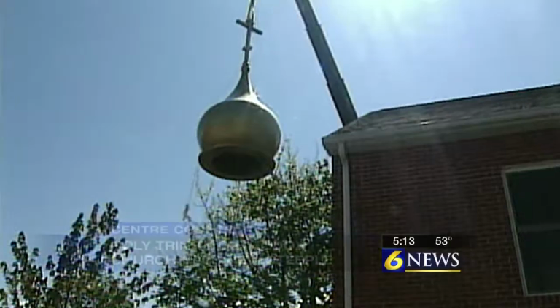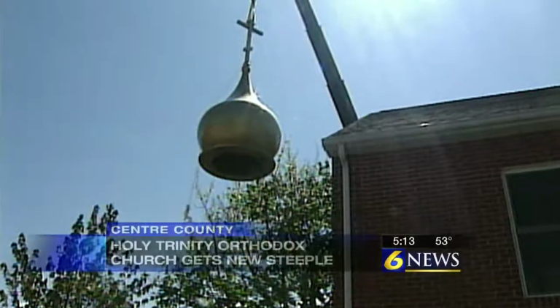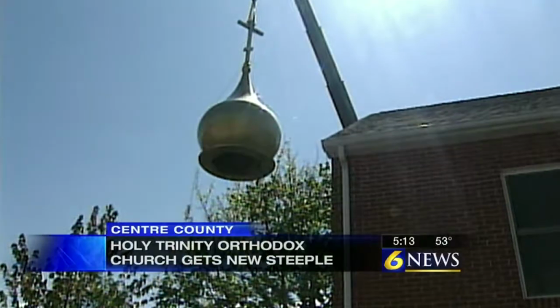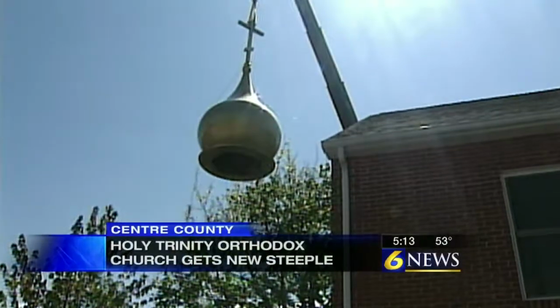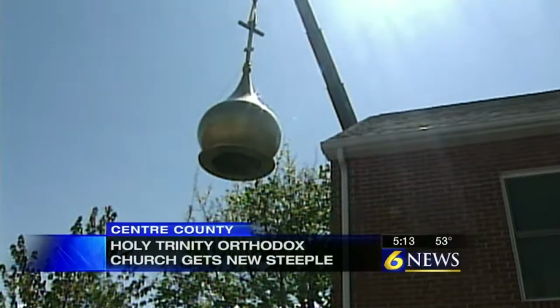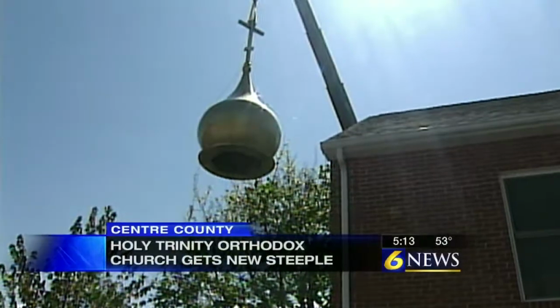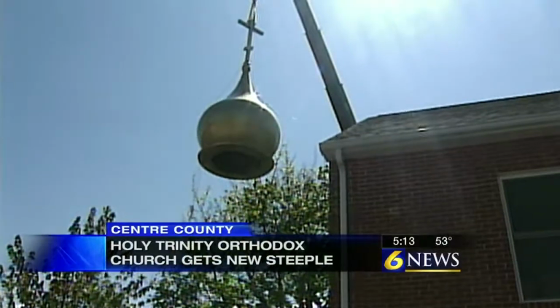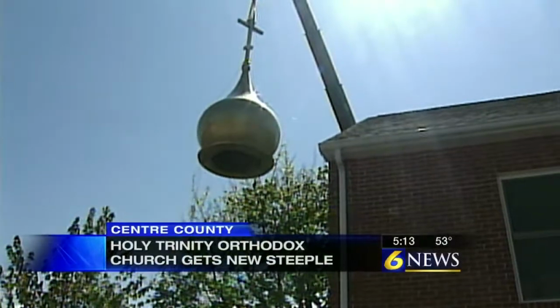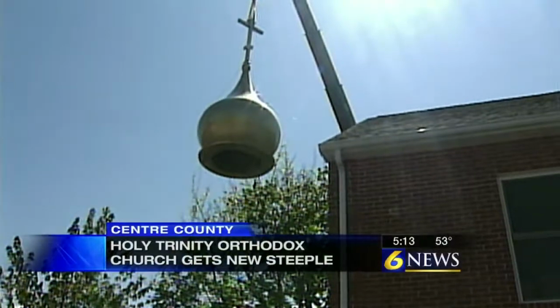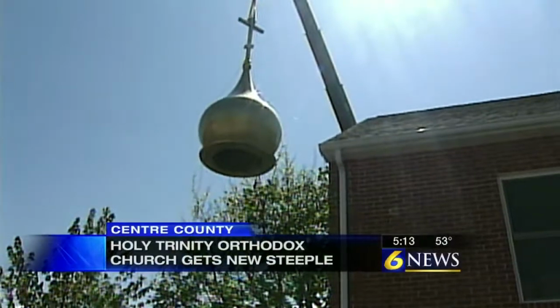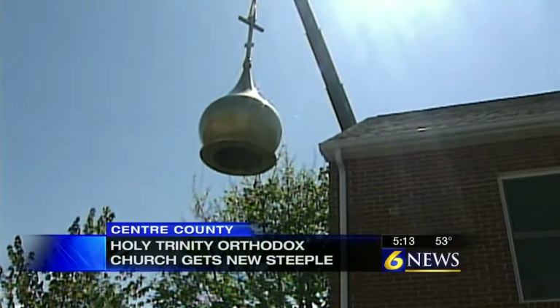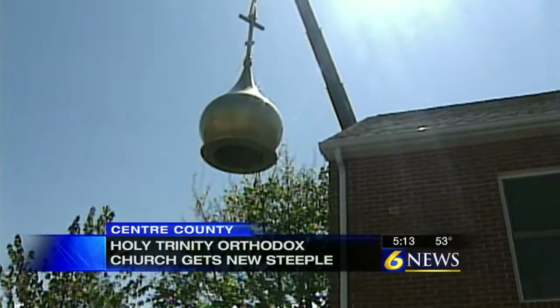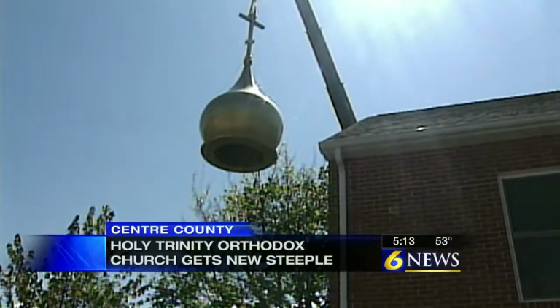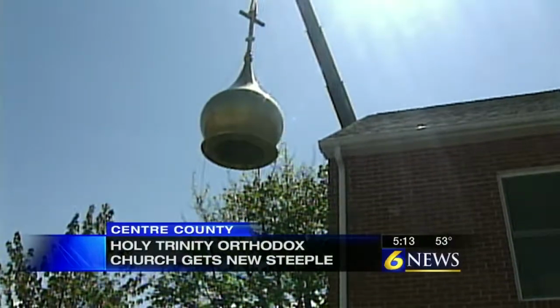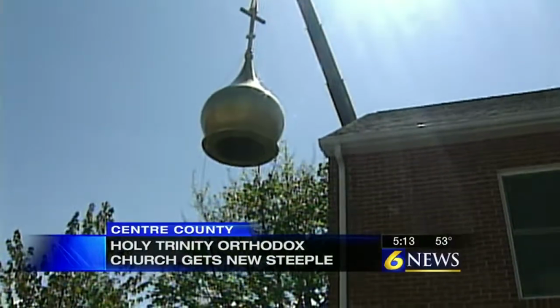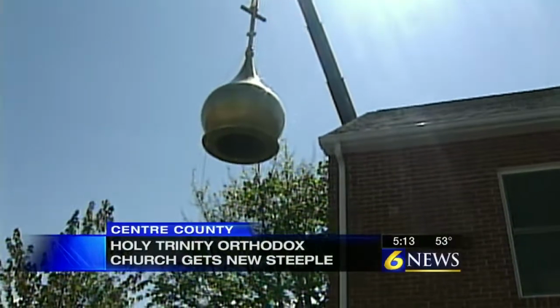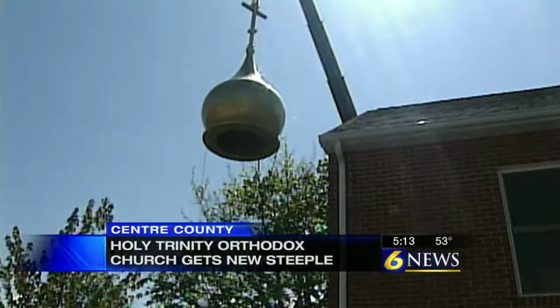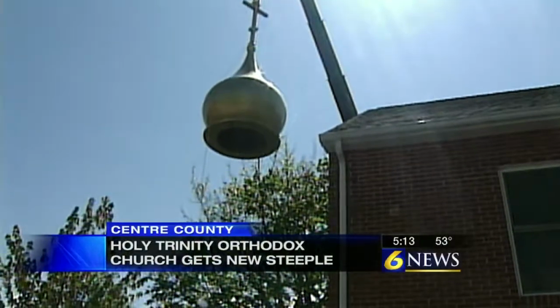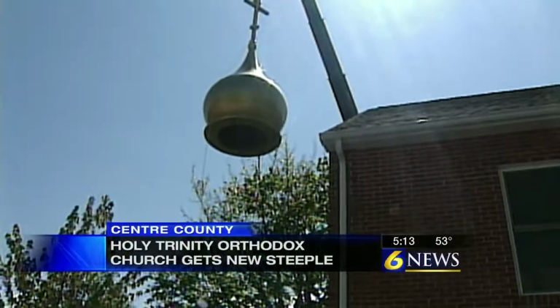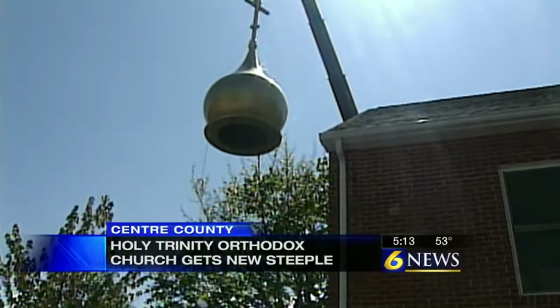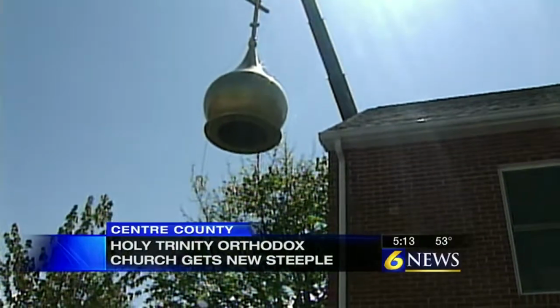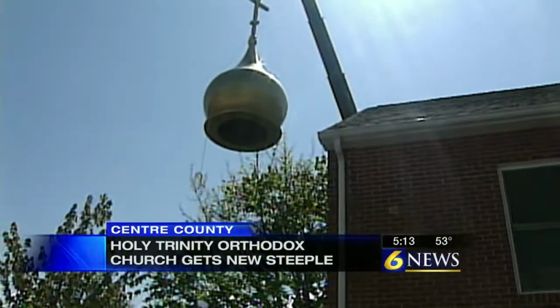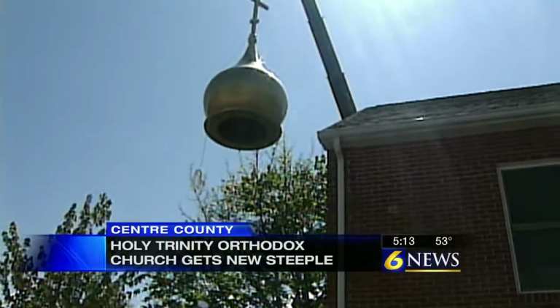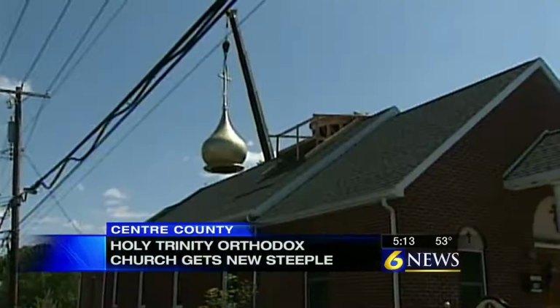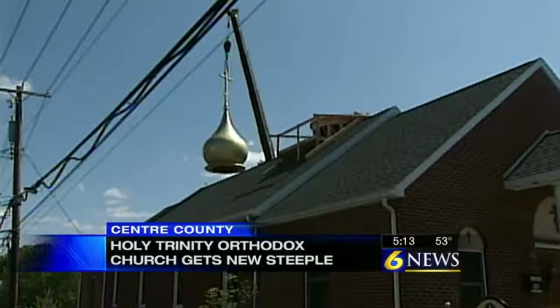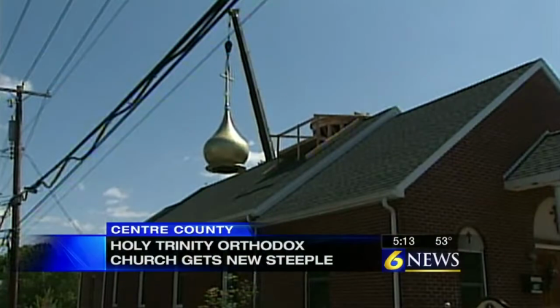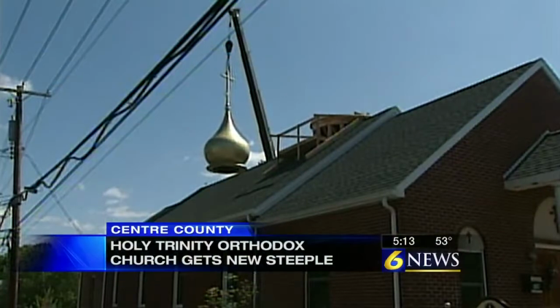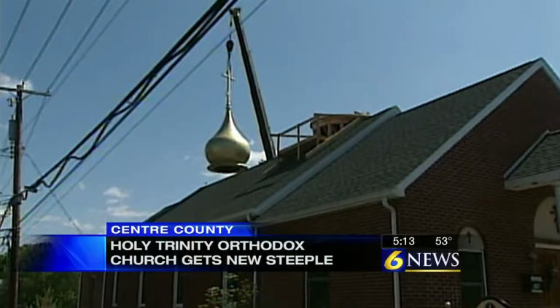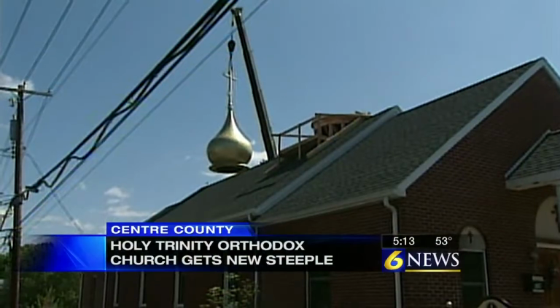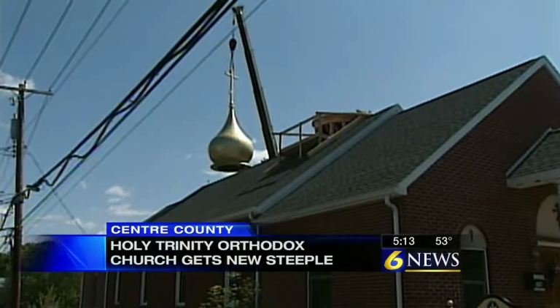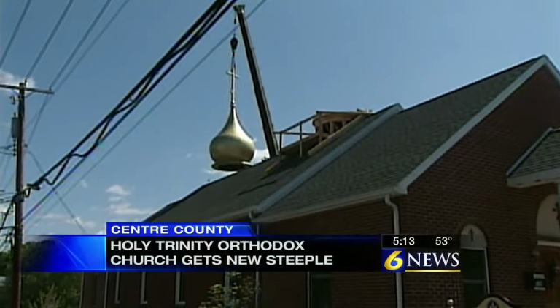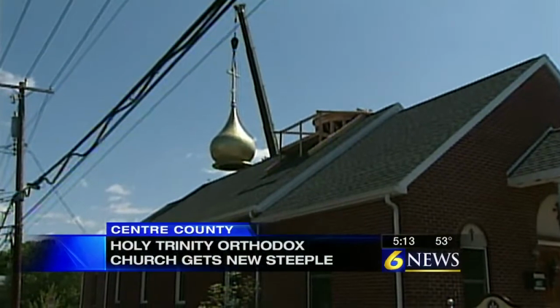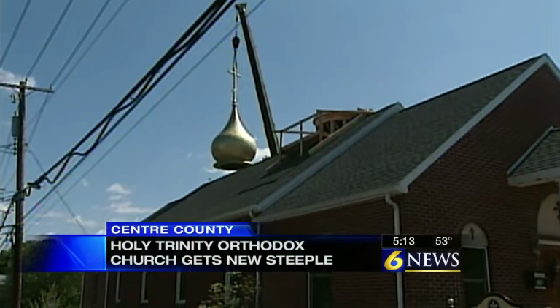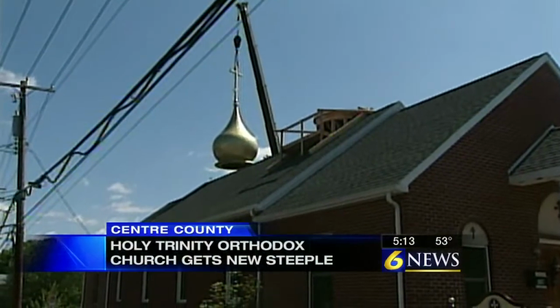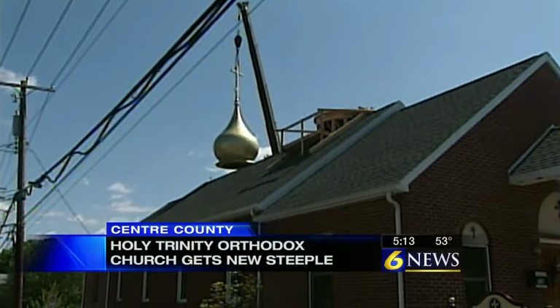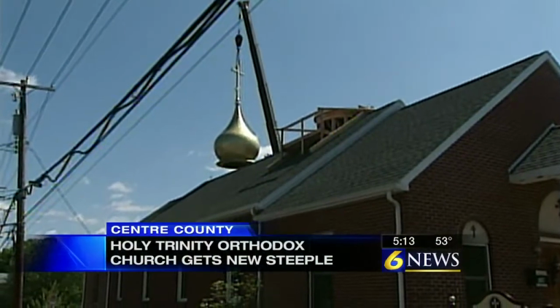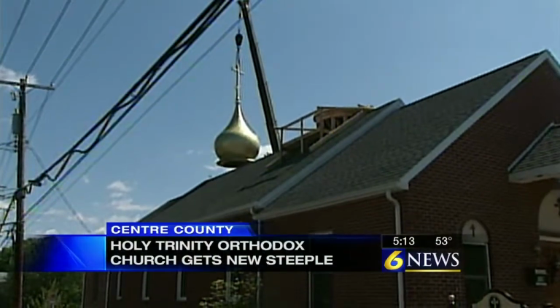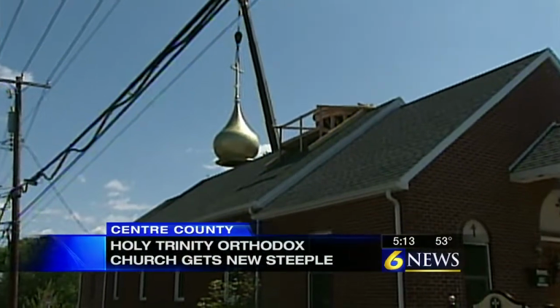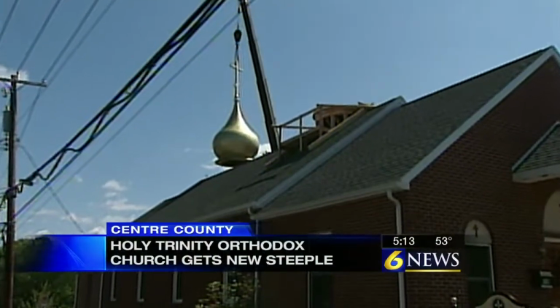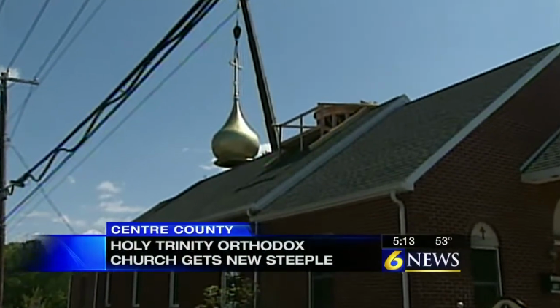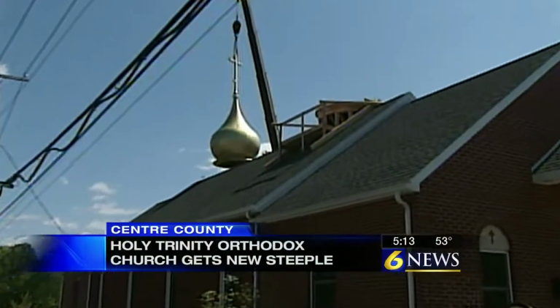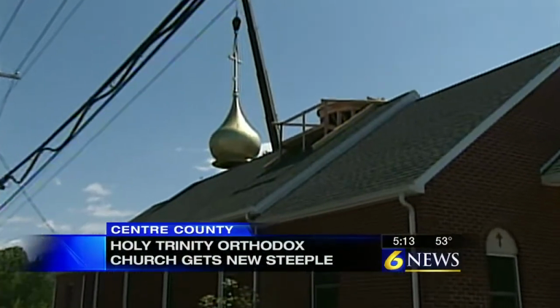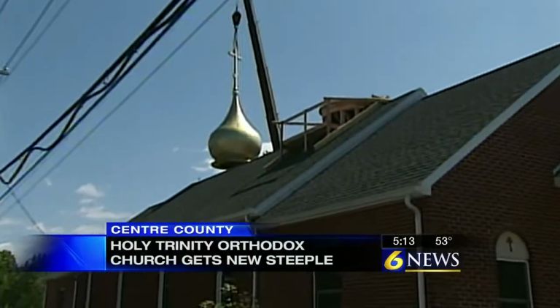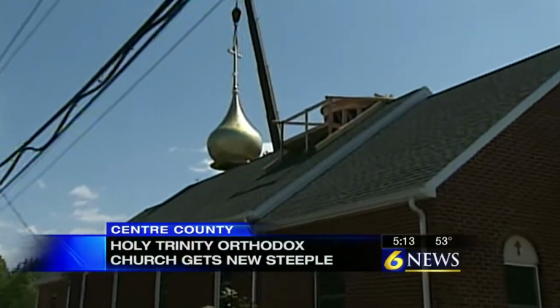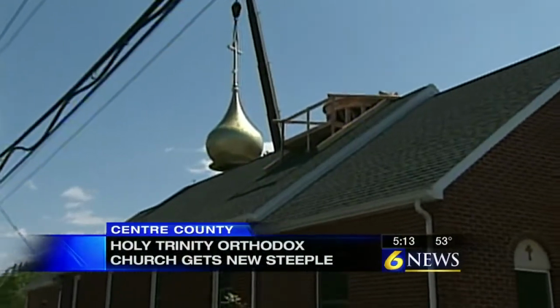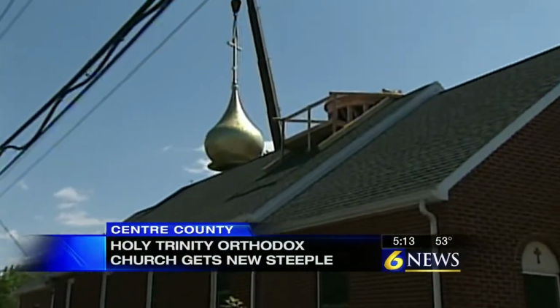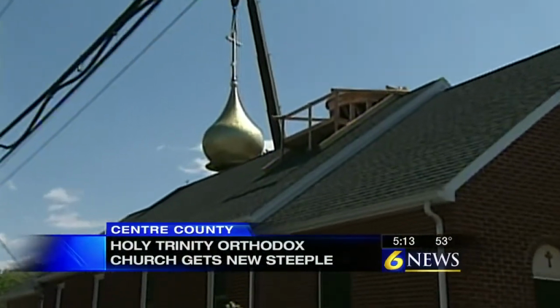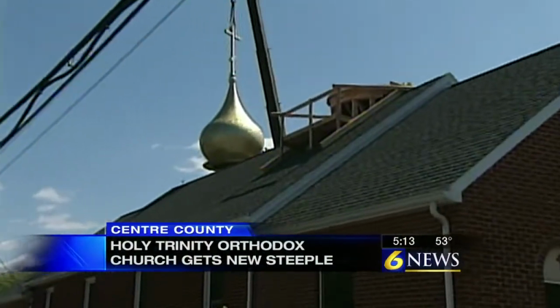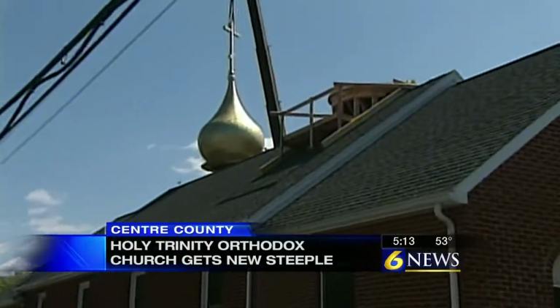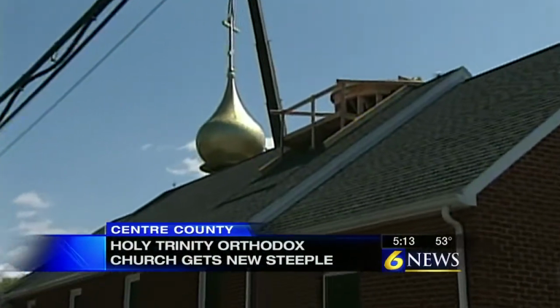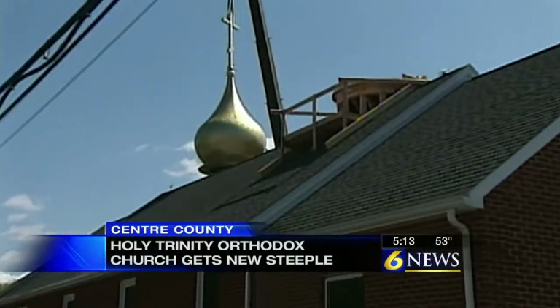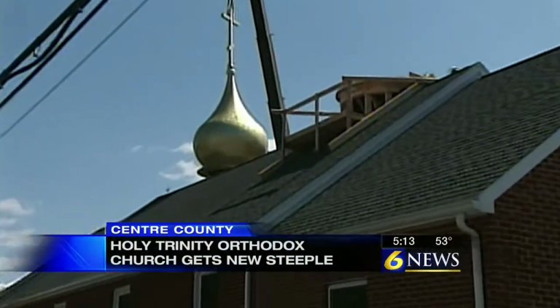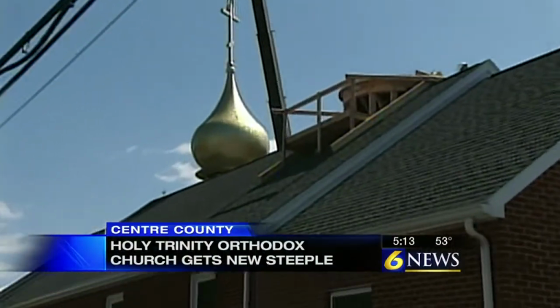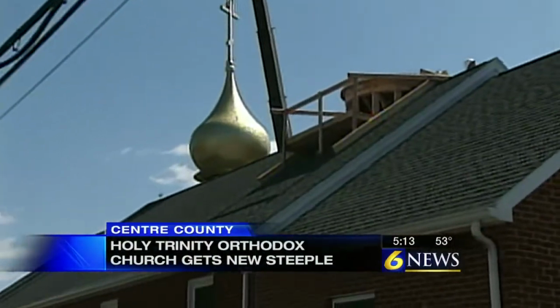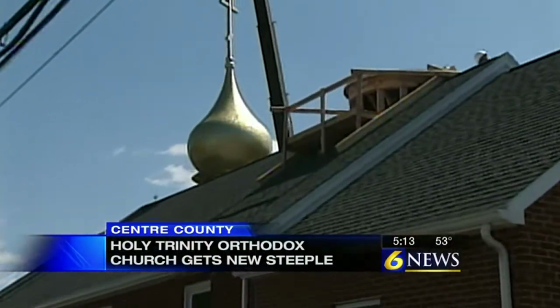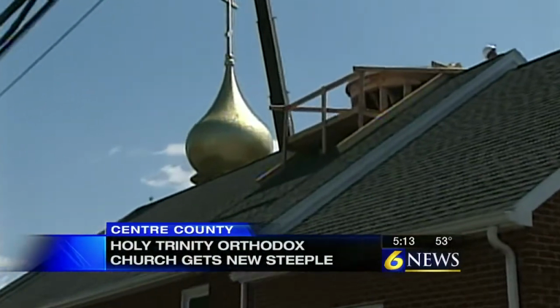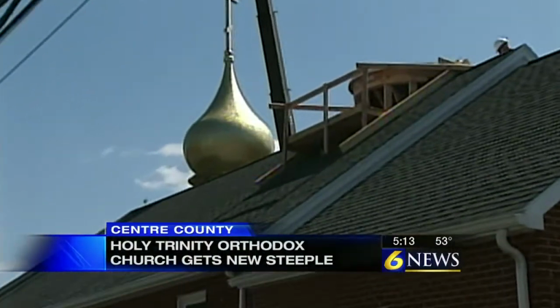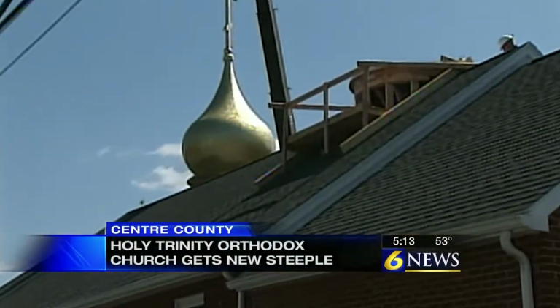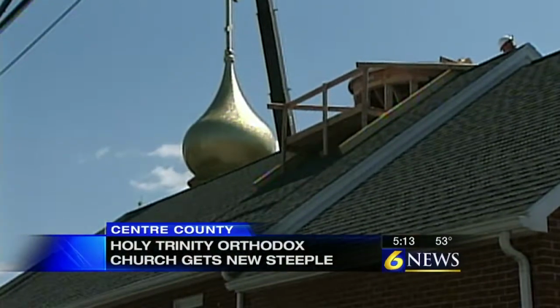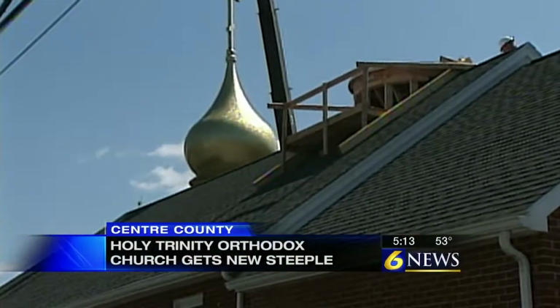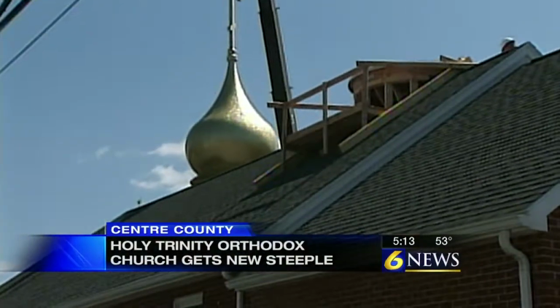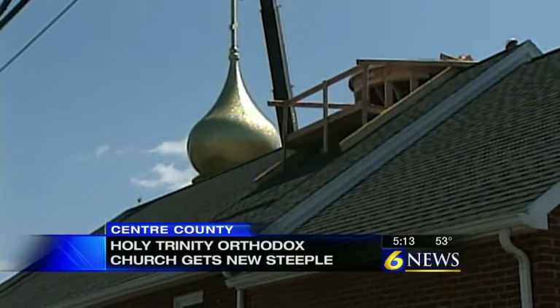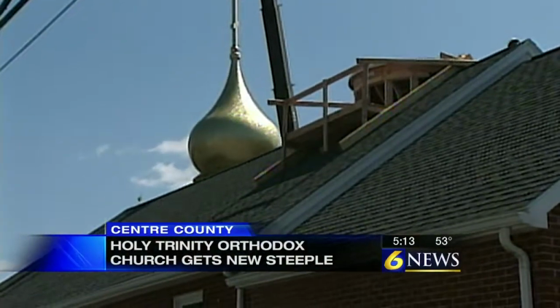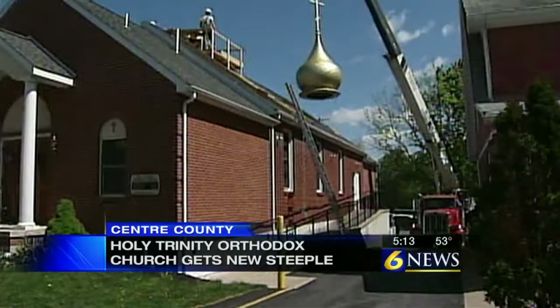Crews today topping off a half-a-million-dollar renovation project at the Holy Trinity Orthodox Church with an 18-foot-high dome.